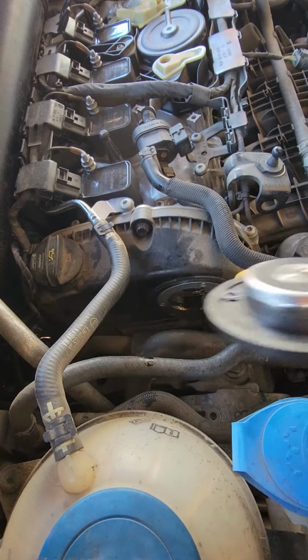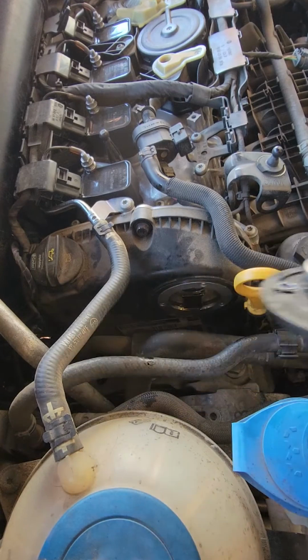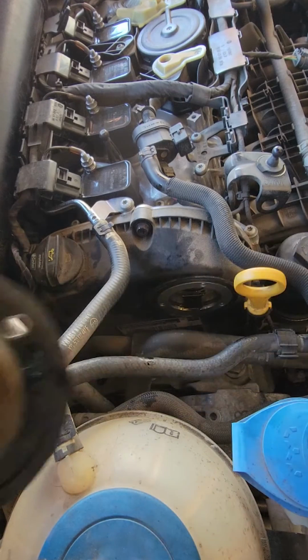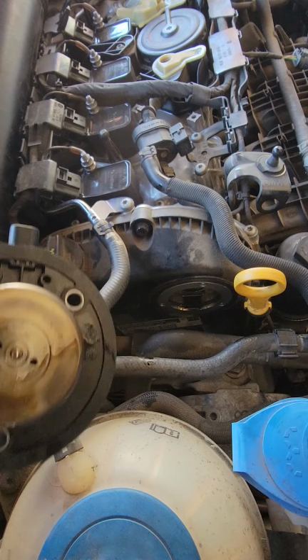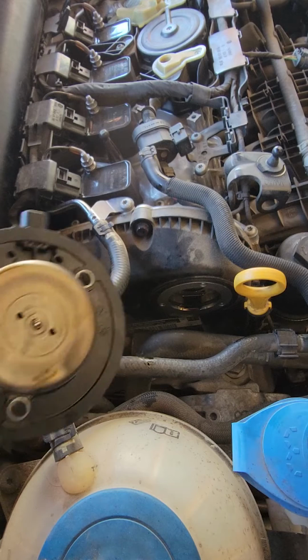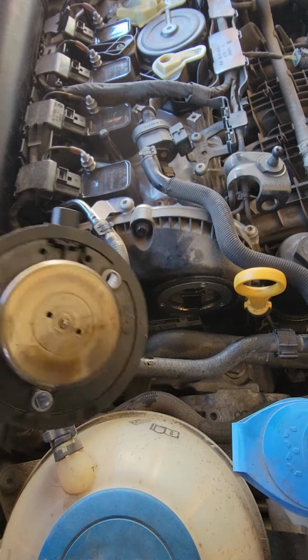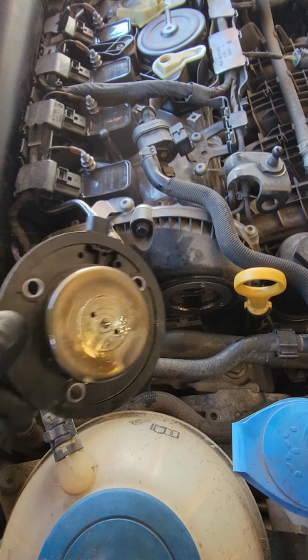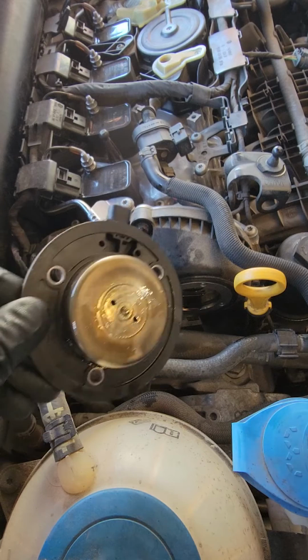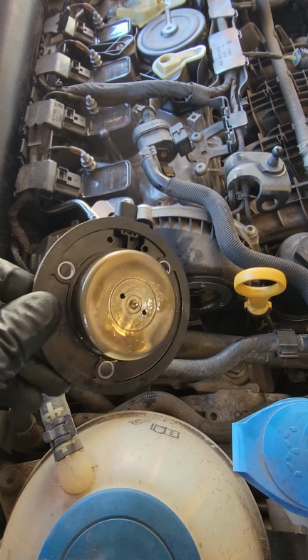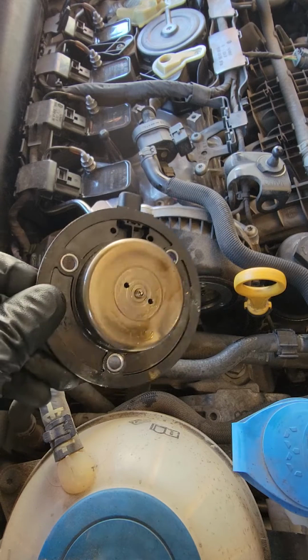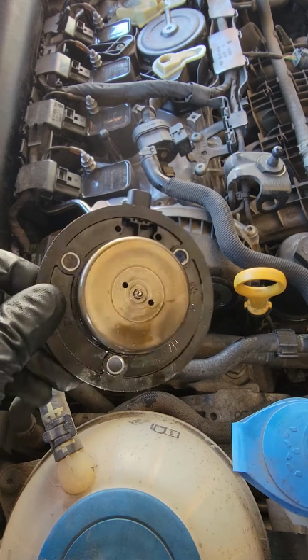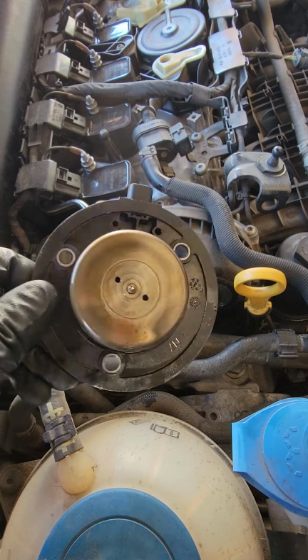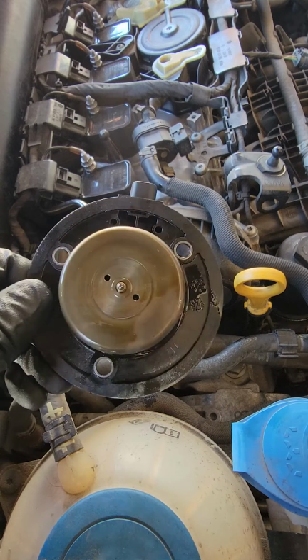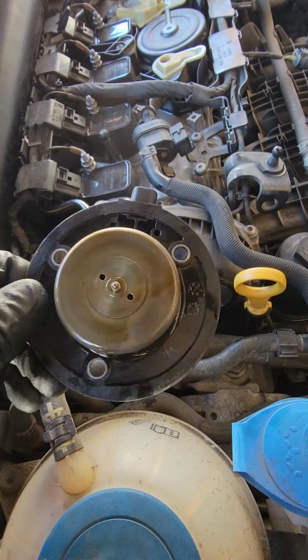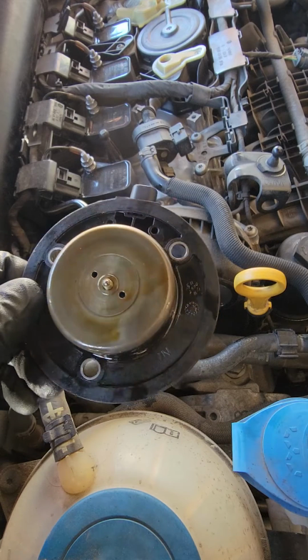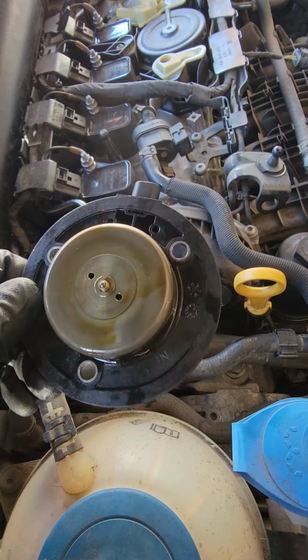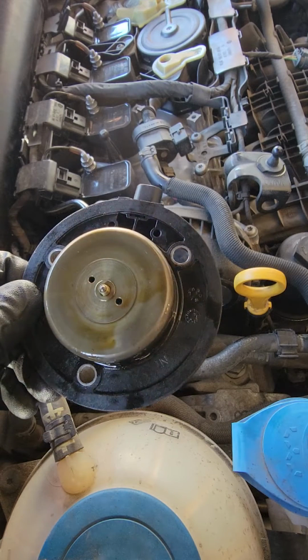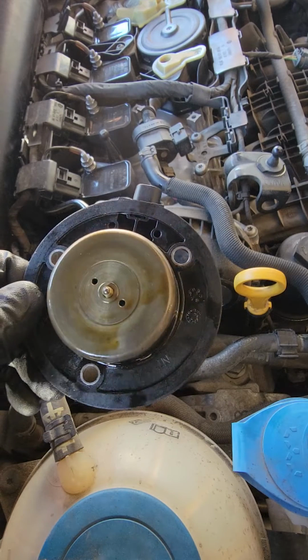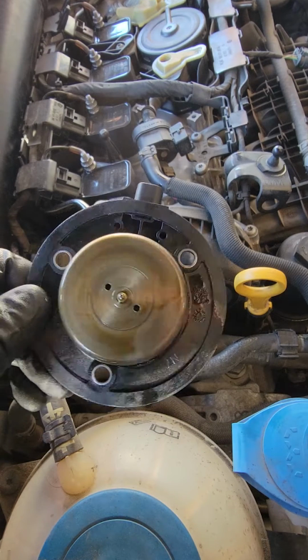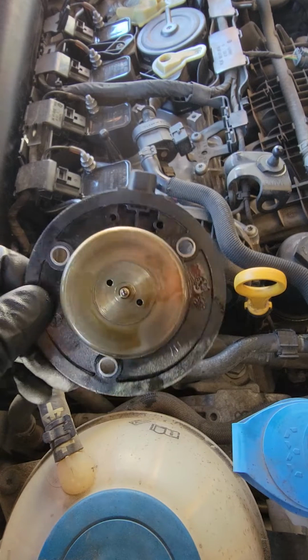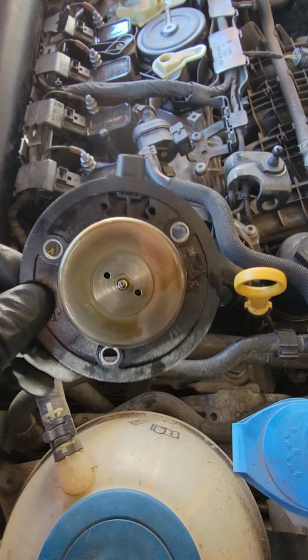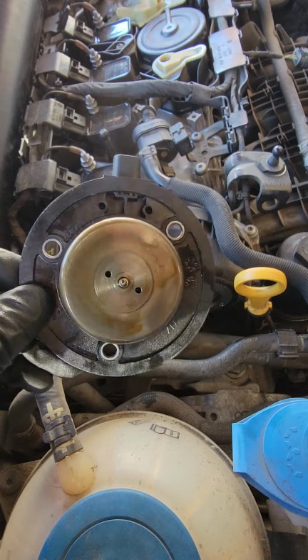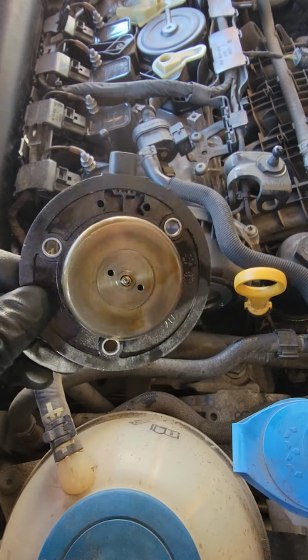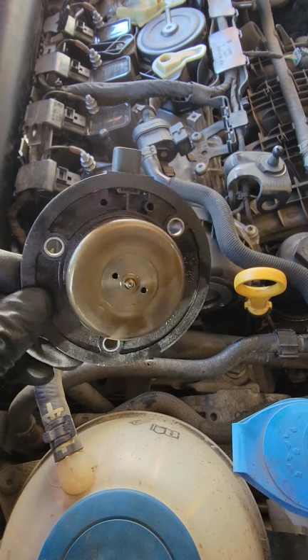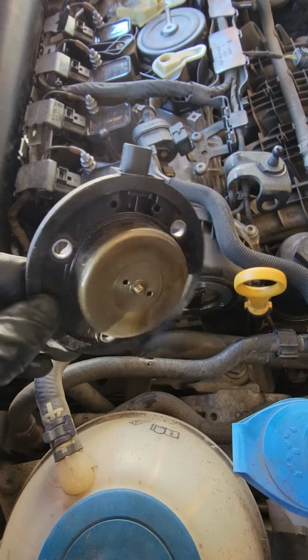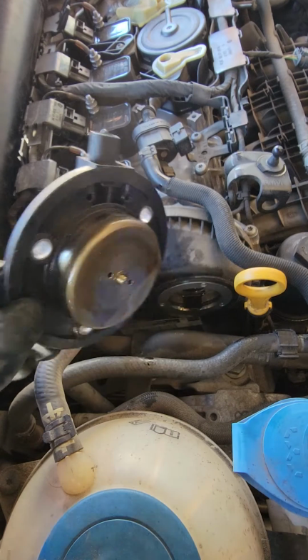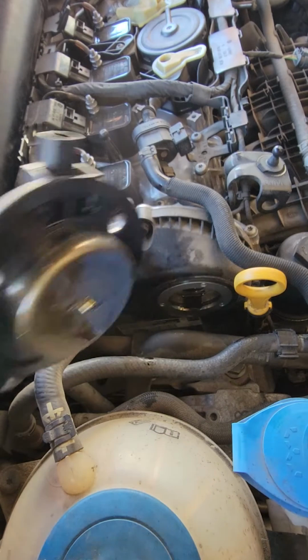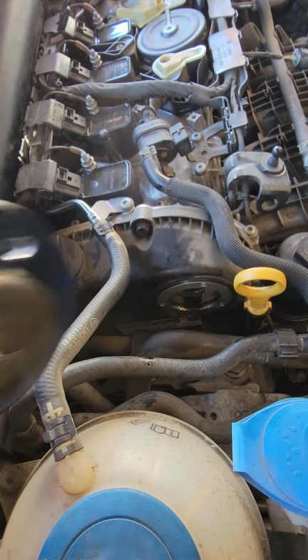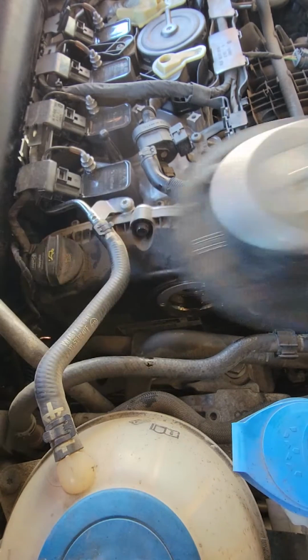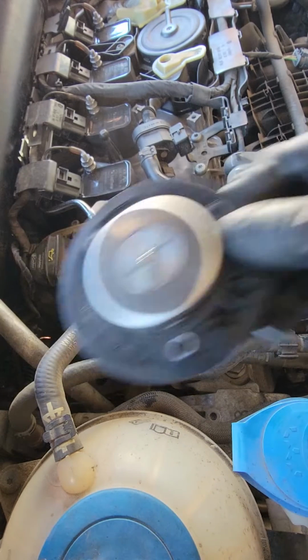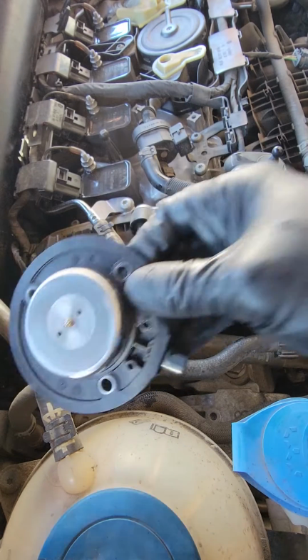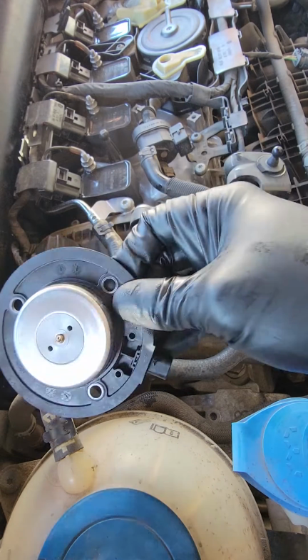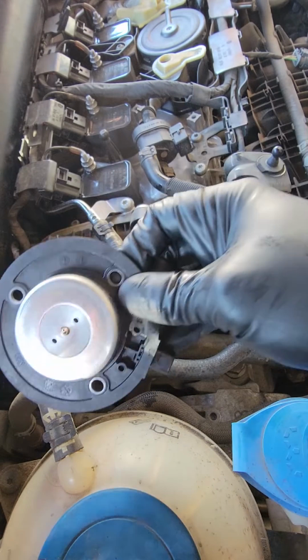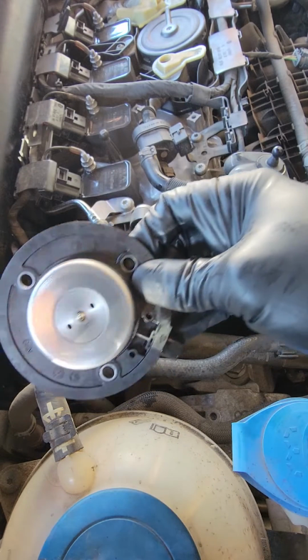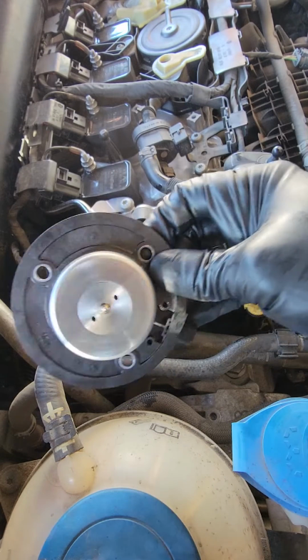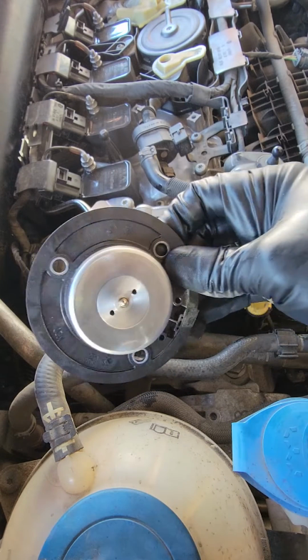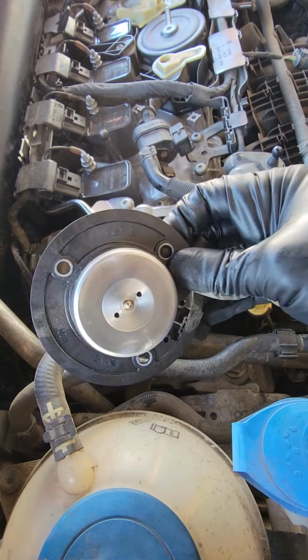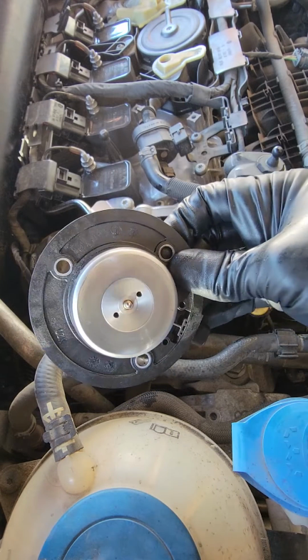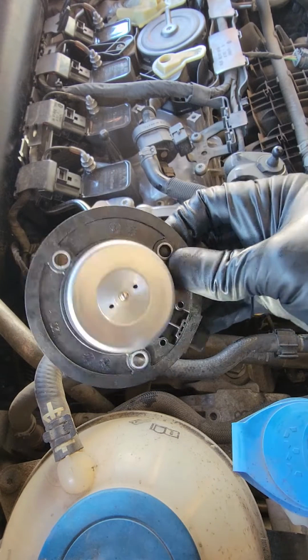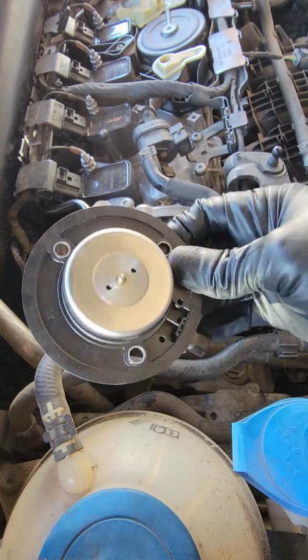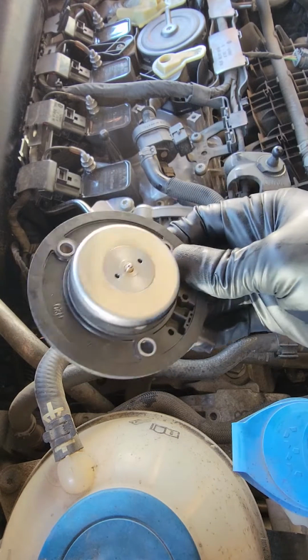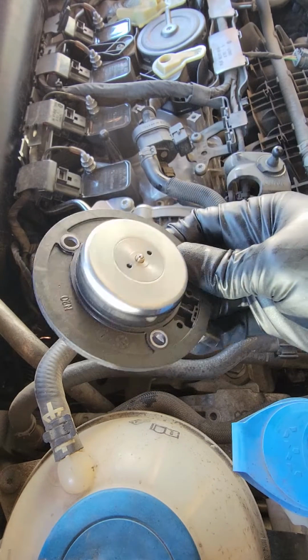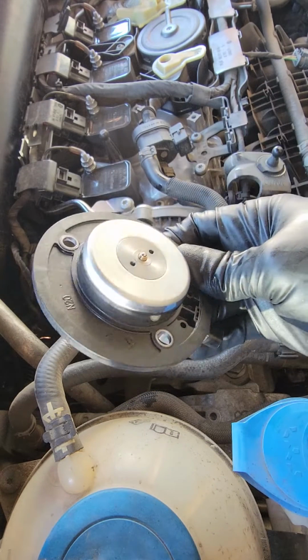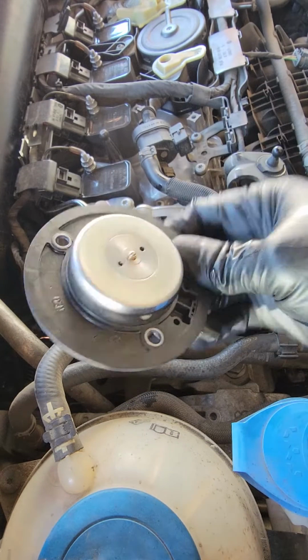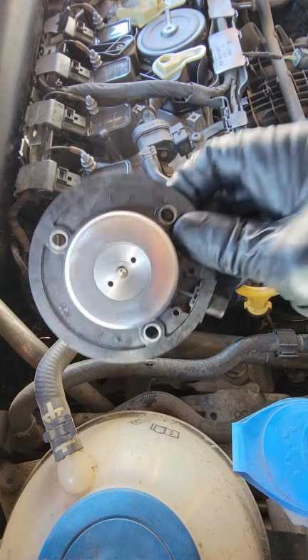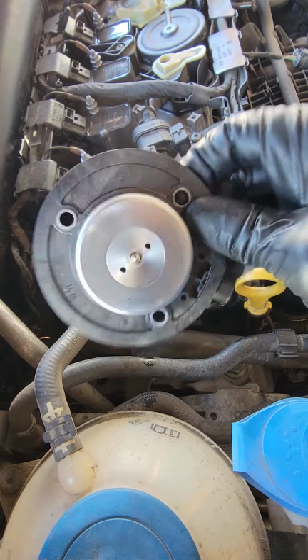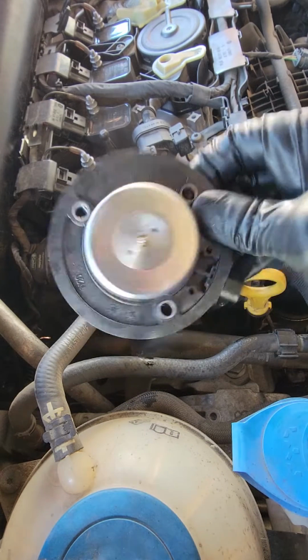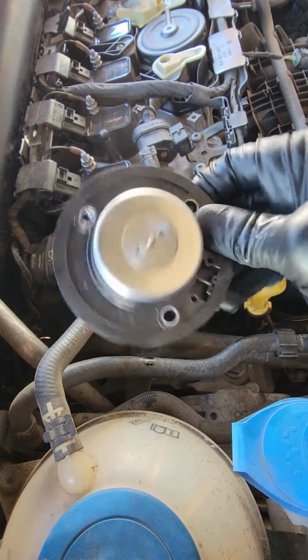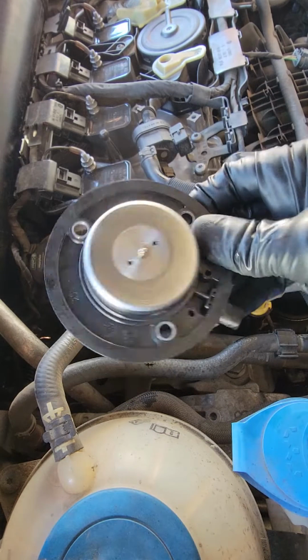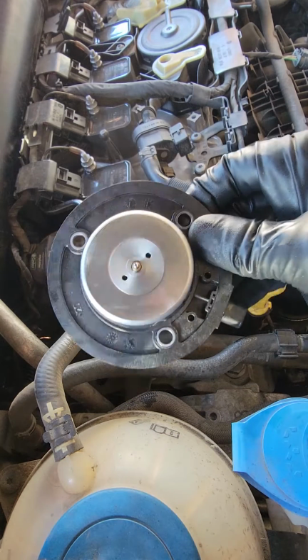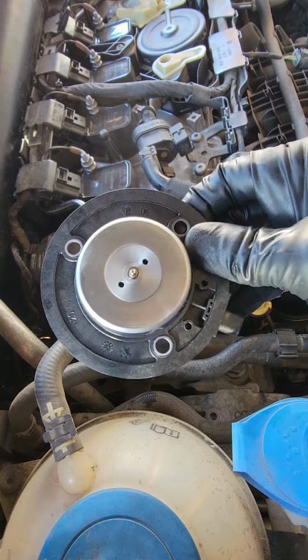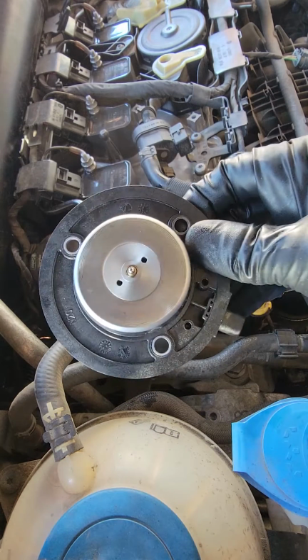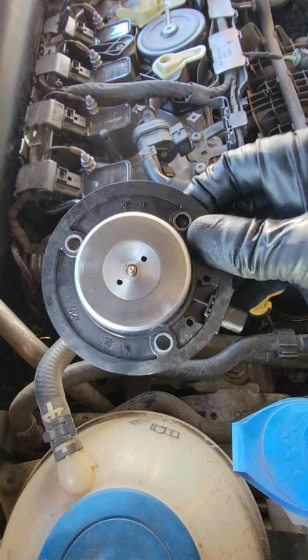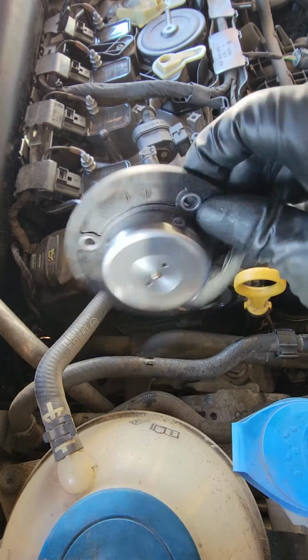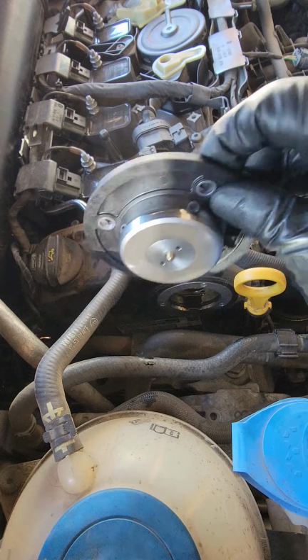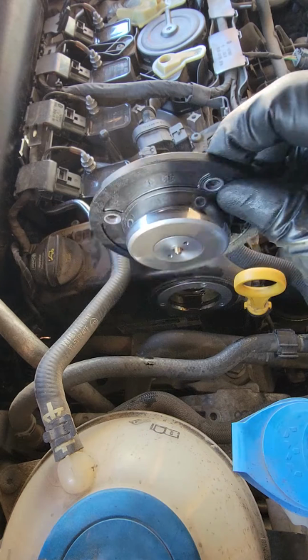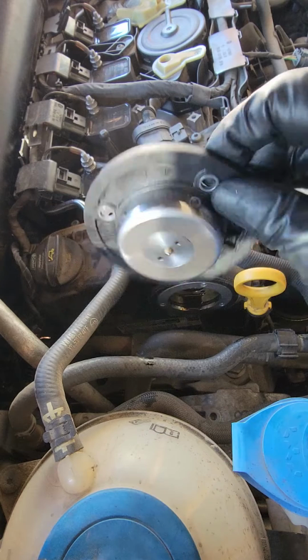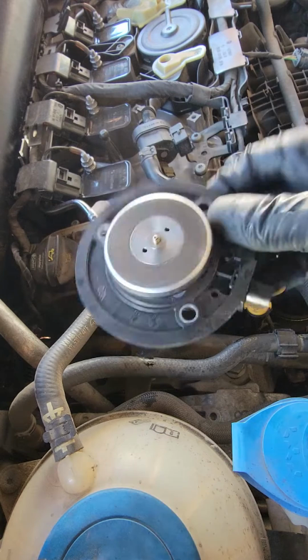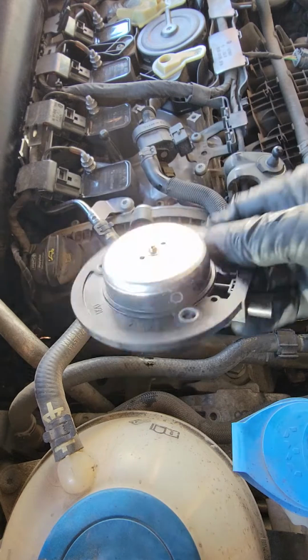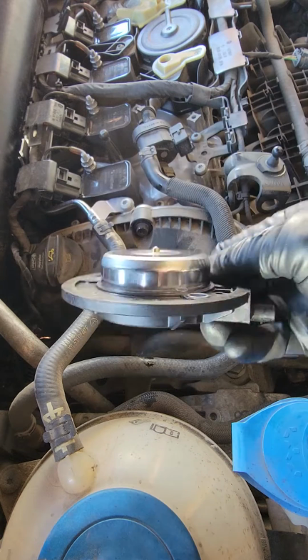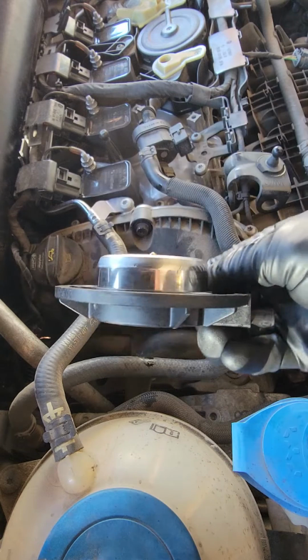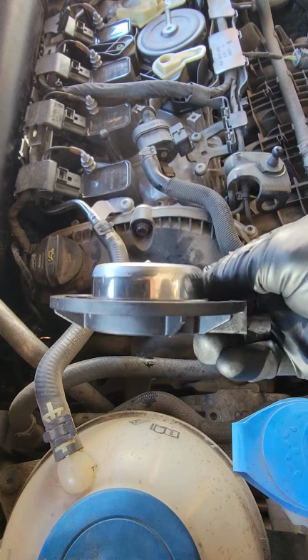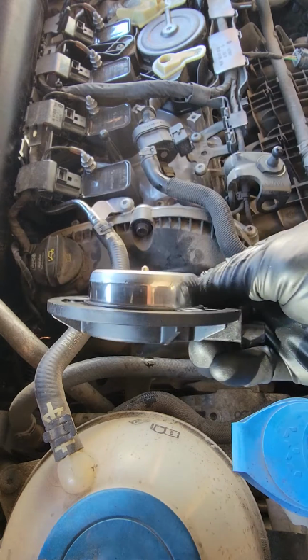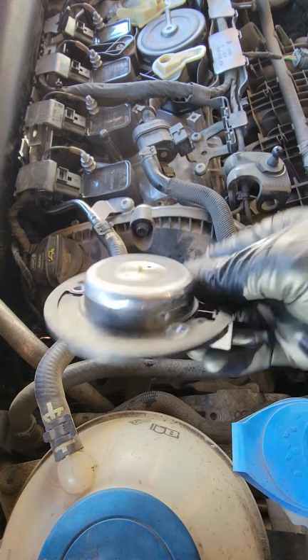You can clean these and try to reuse them if you're really on a budget, but this is only about 40 bucks so I recommend replacing it. It doesn't take that long either.